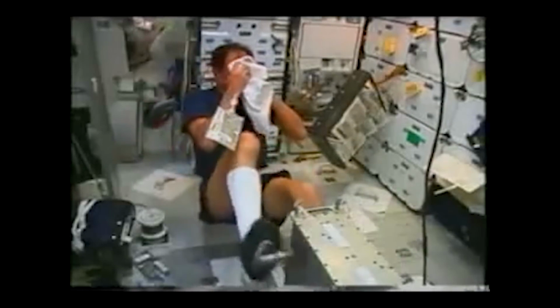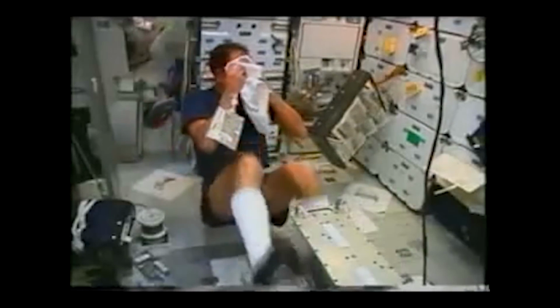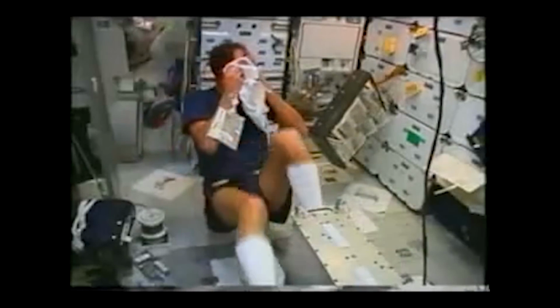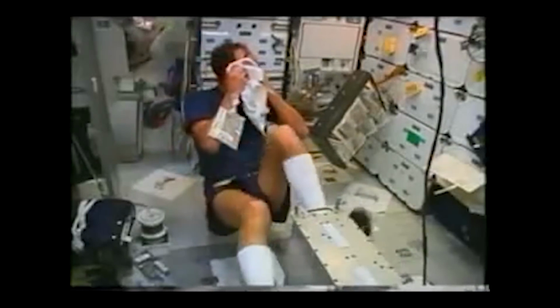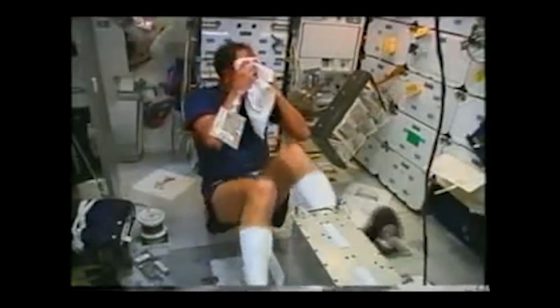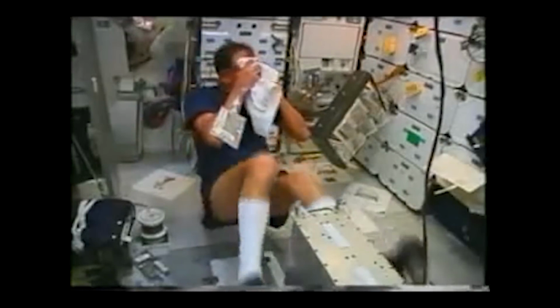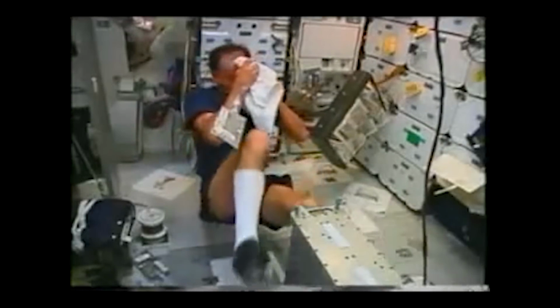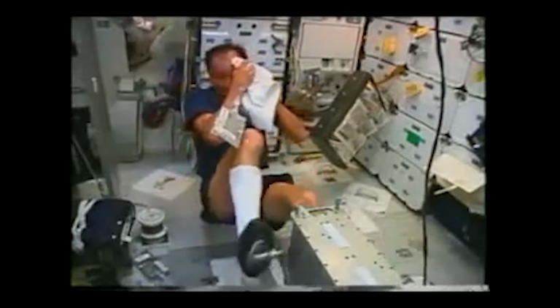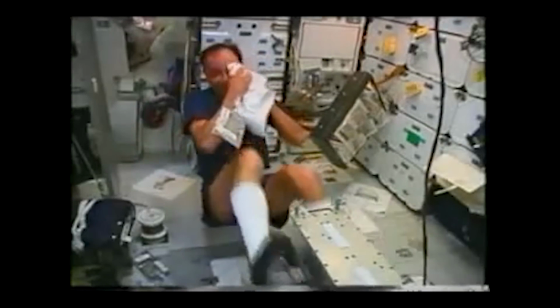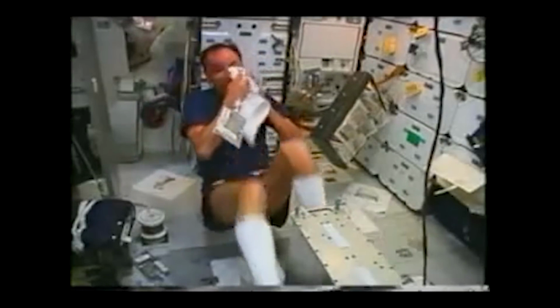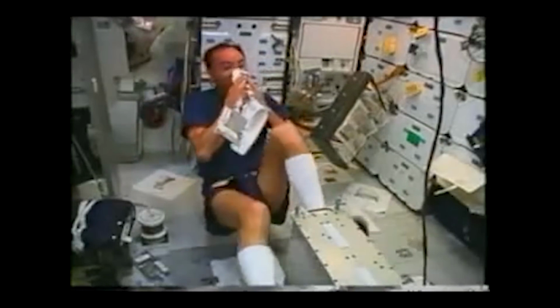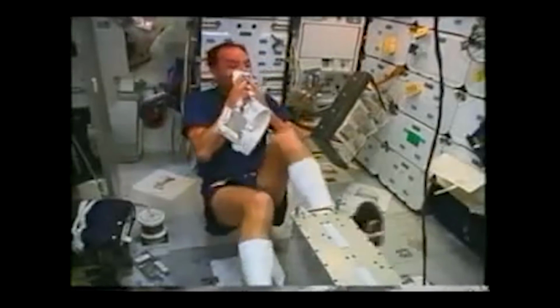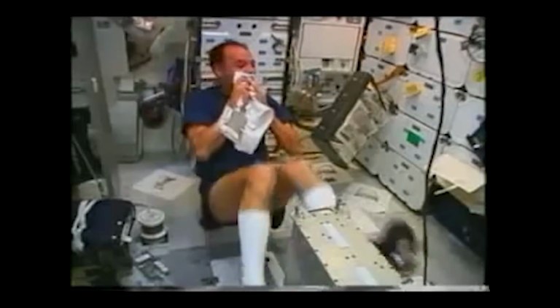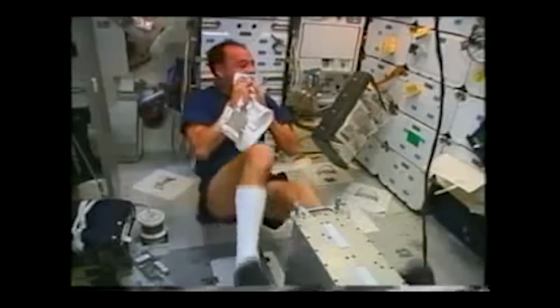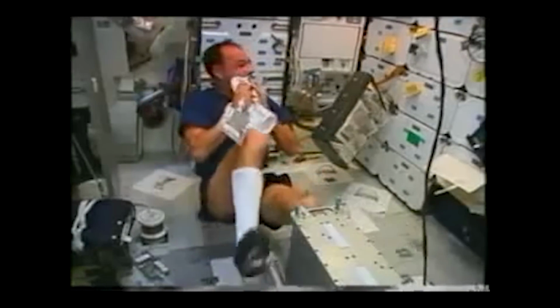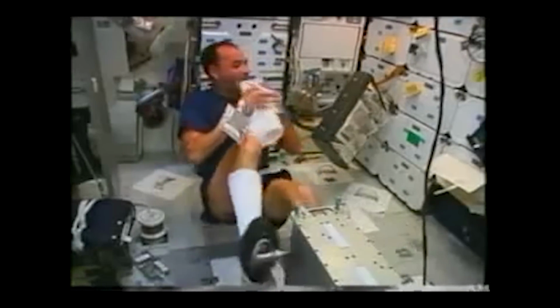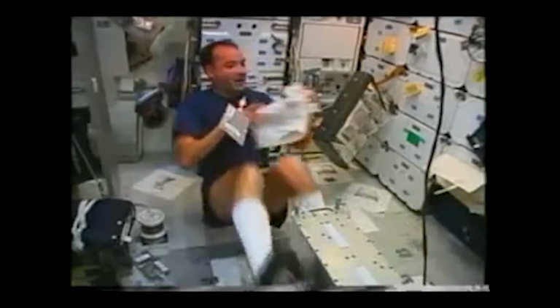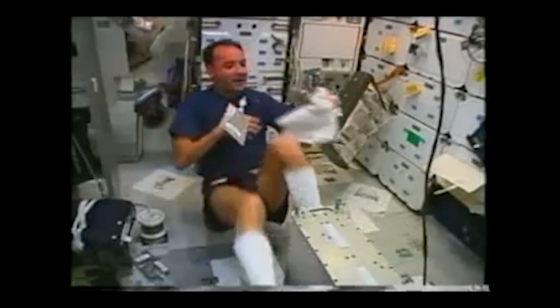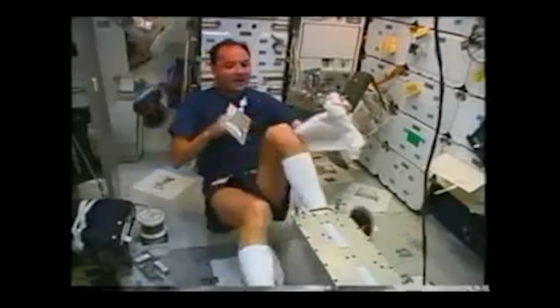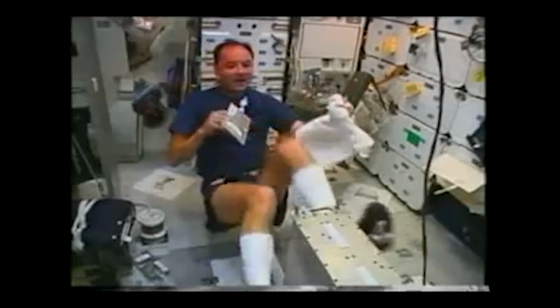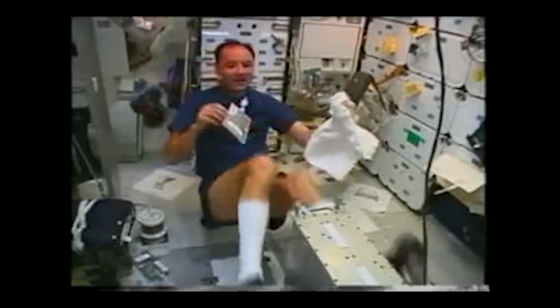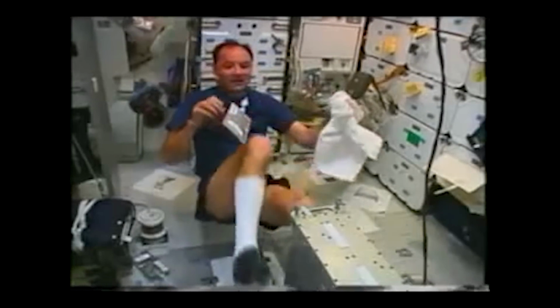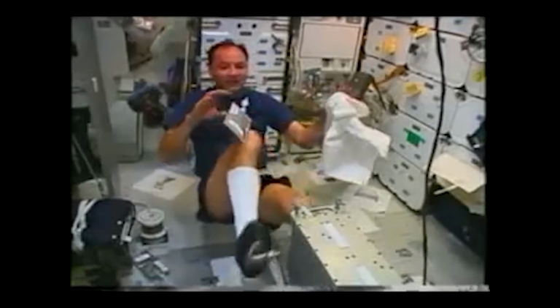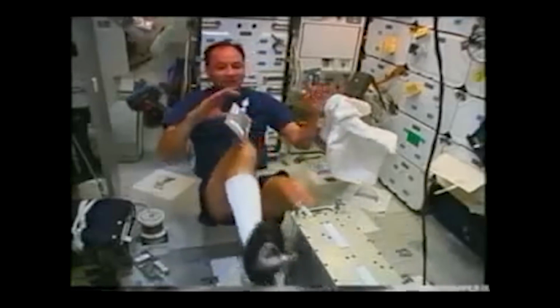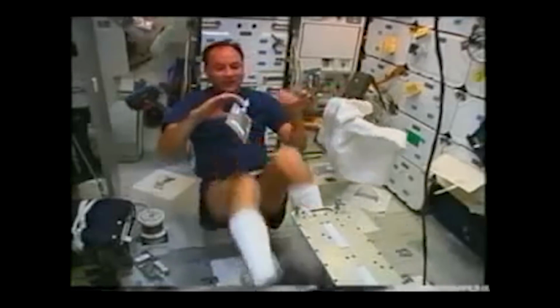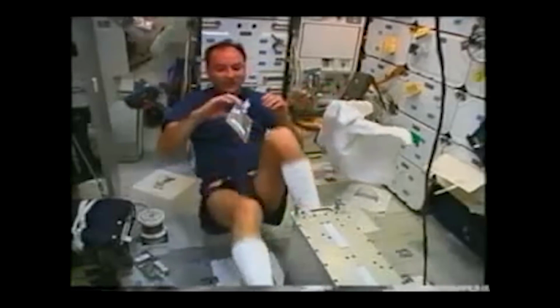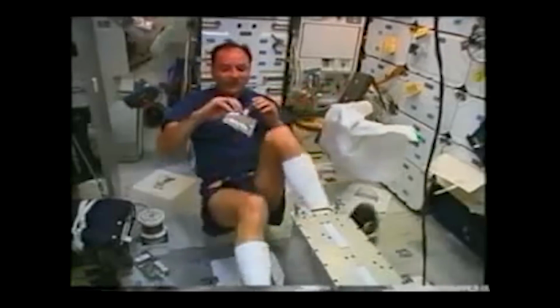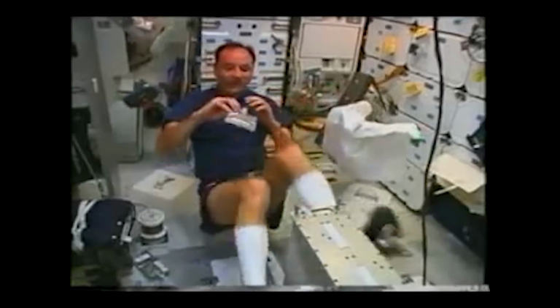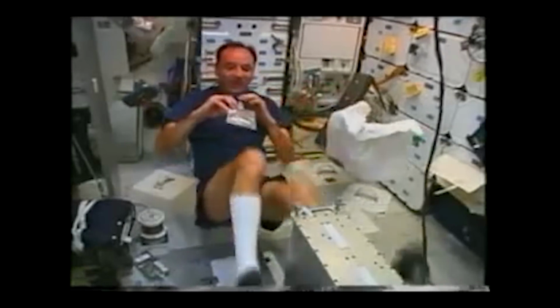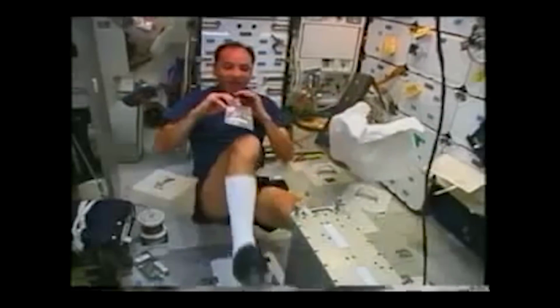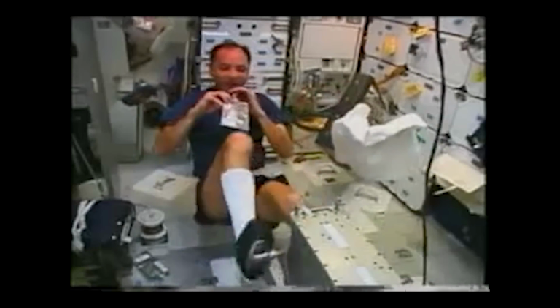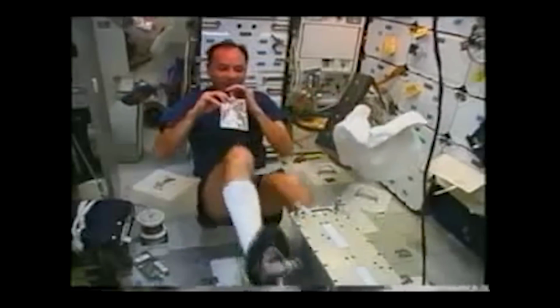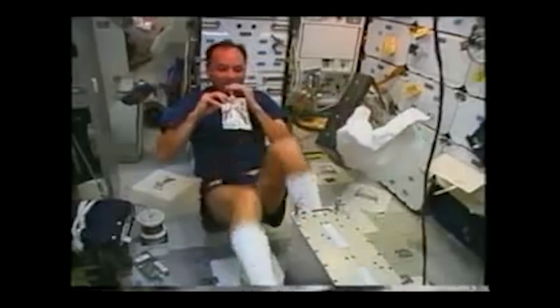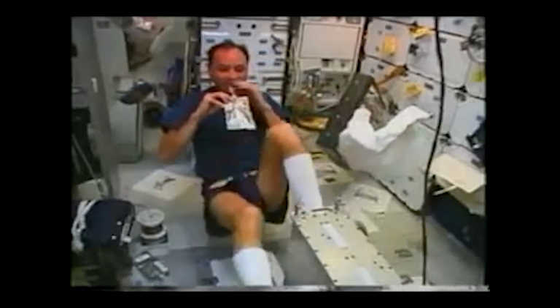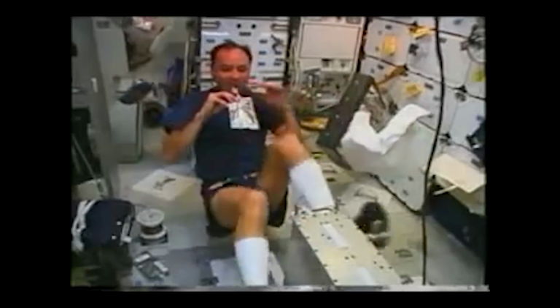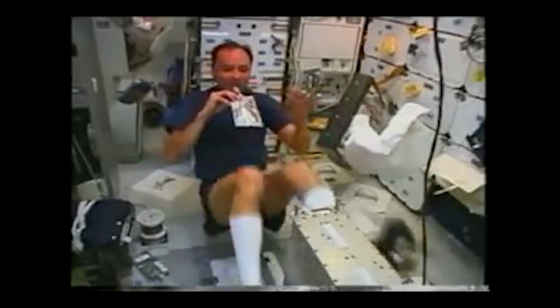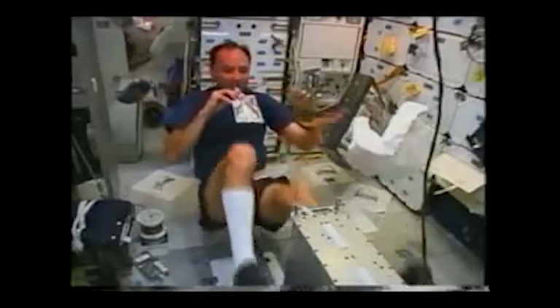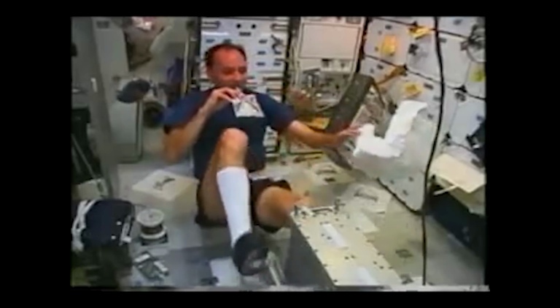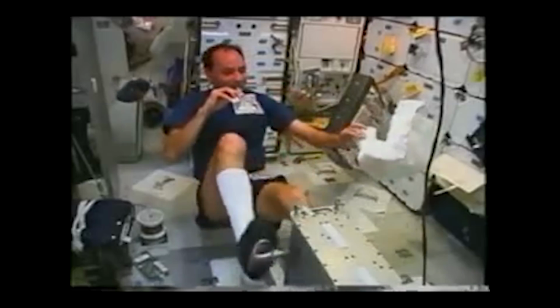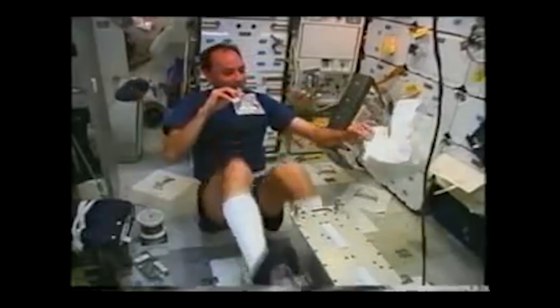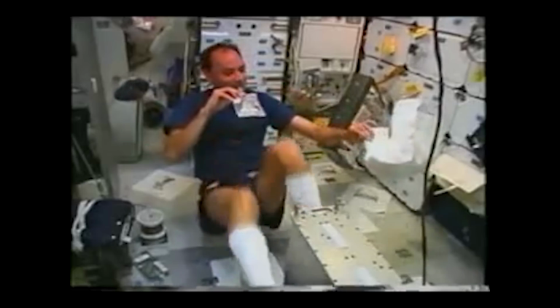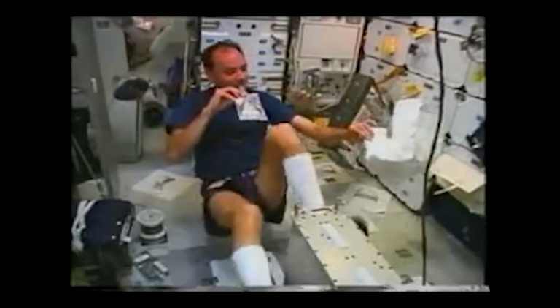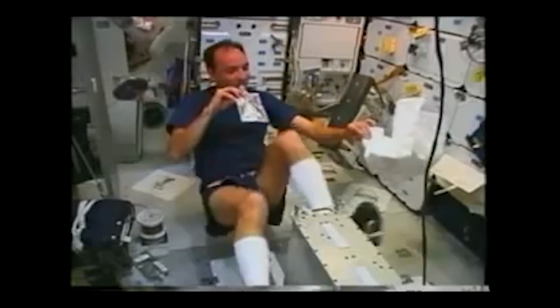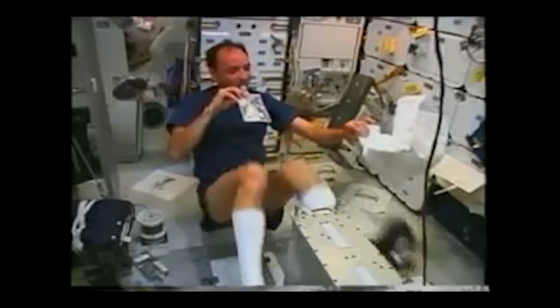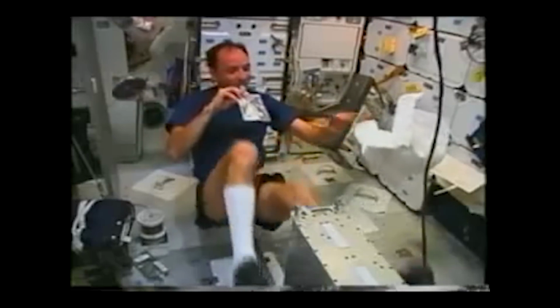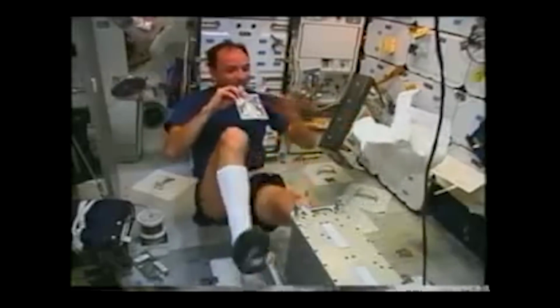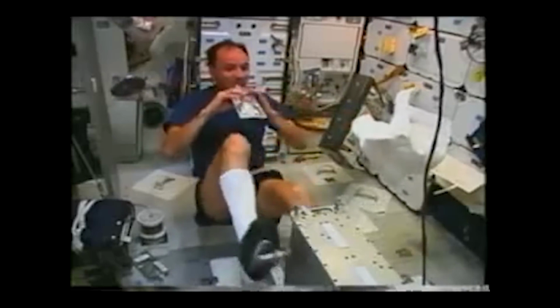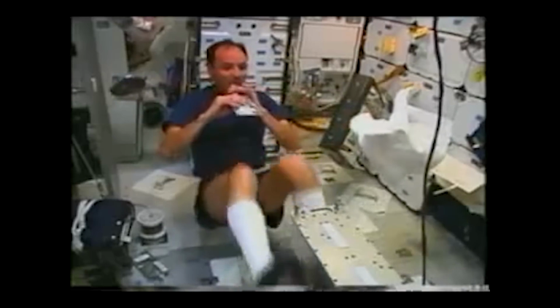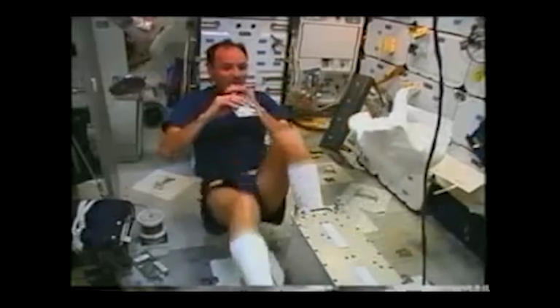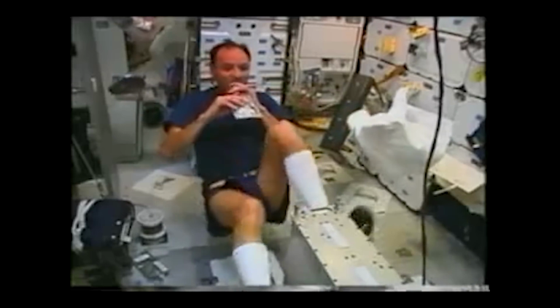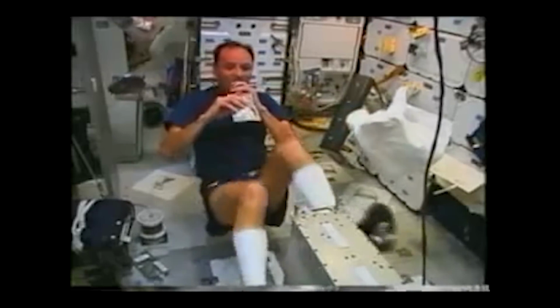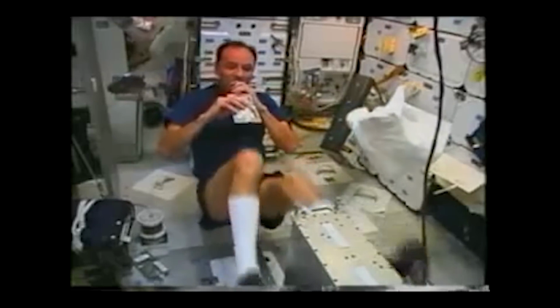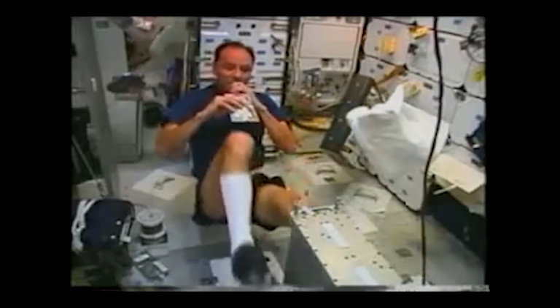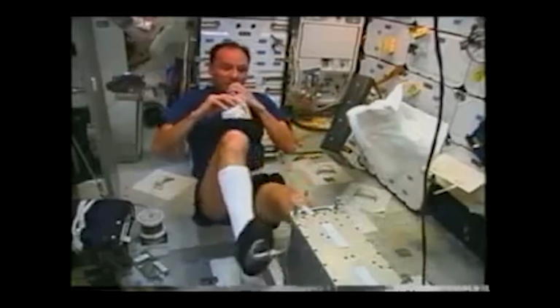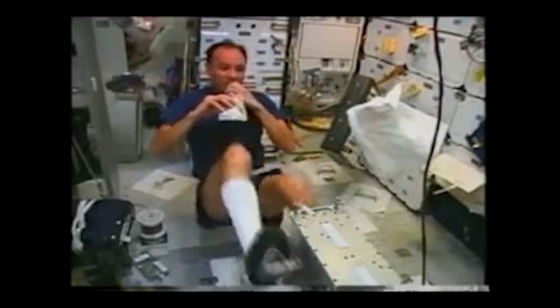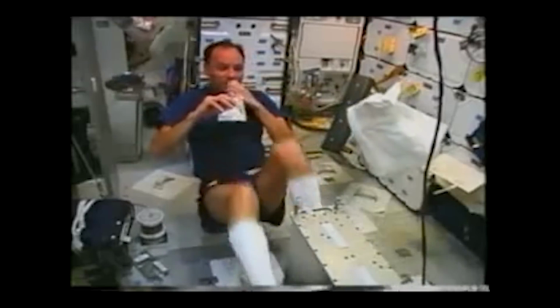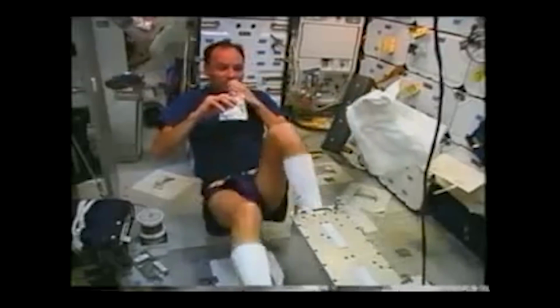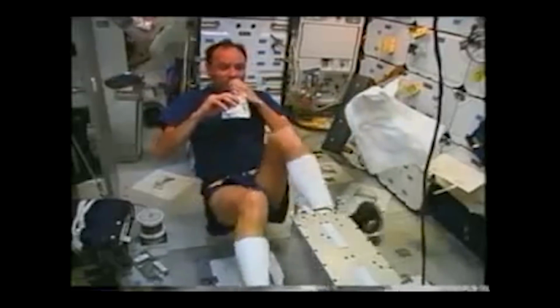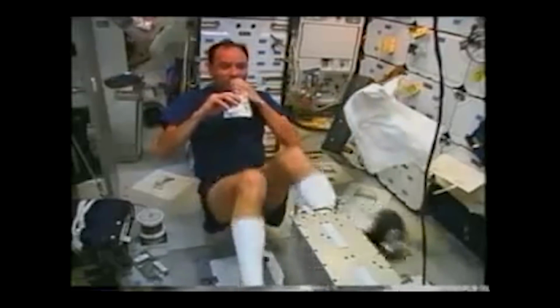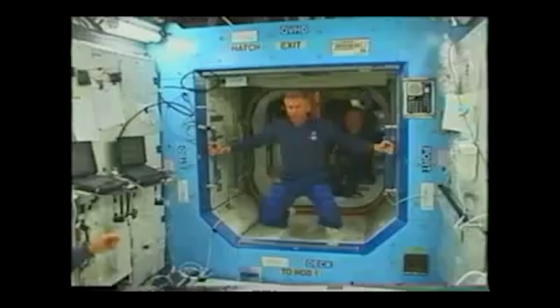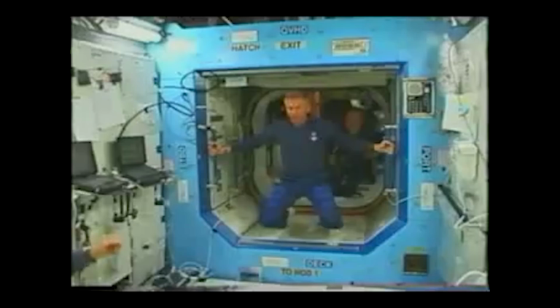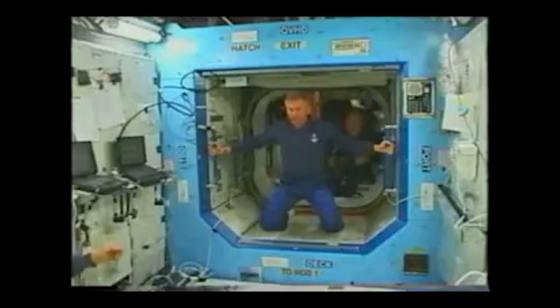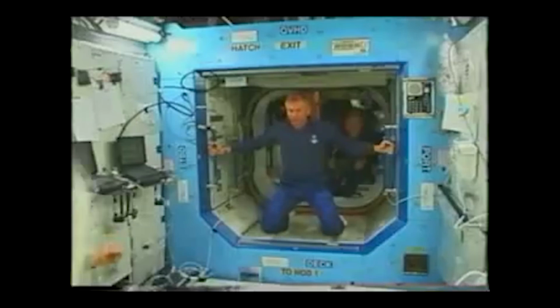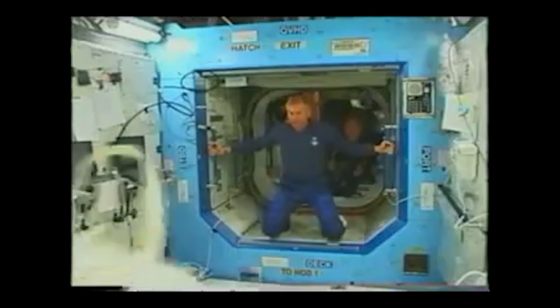We already saw a slide of exercise, so here it is in motion. We talked about how you get a lower body workout, but we haven't talked about how you work out your abs.